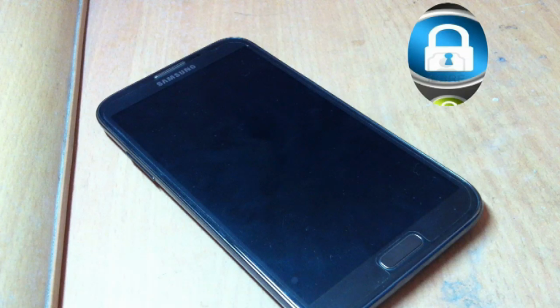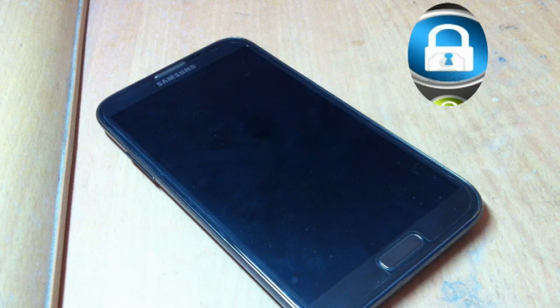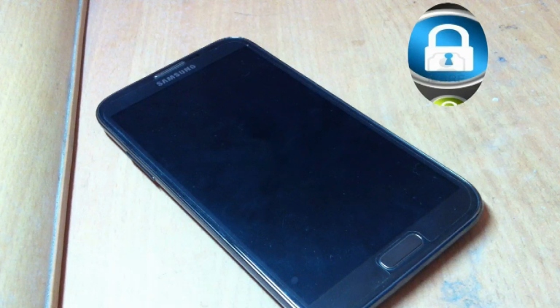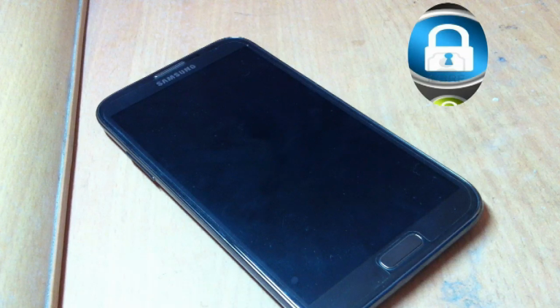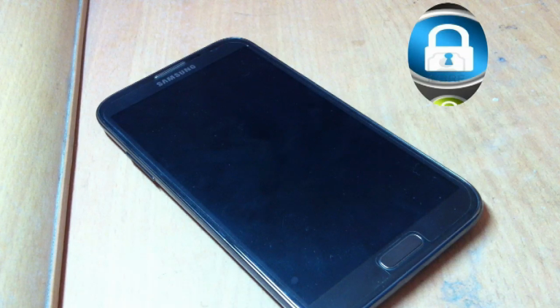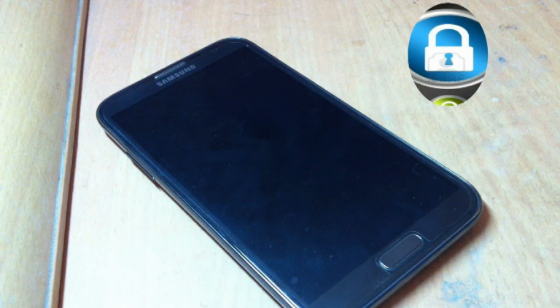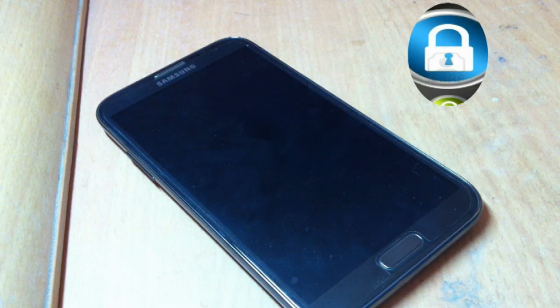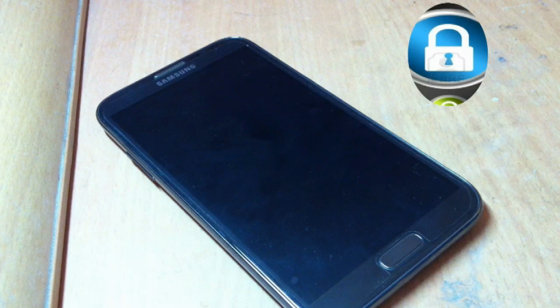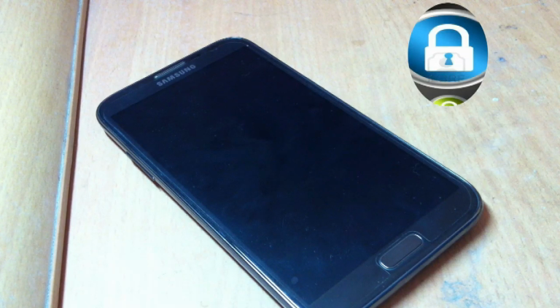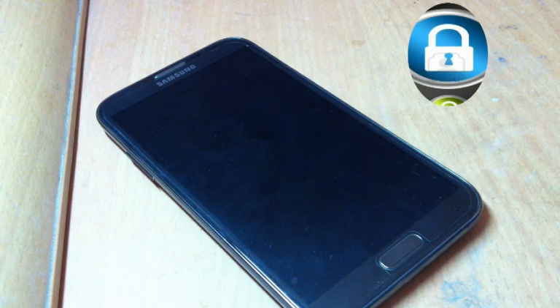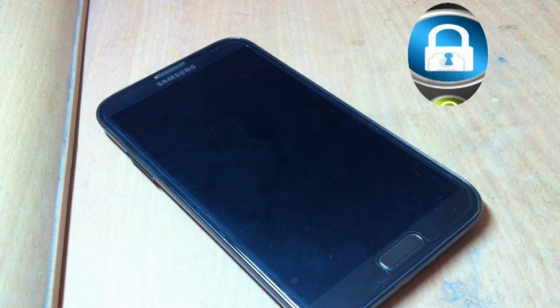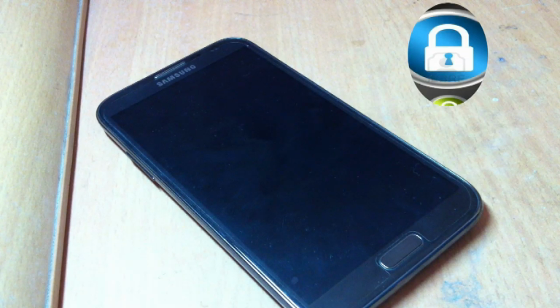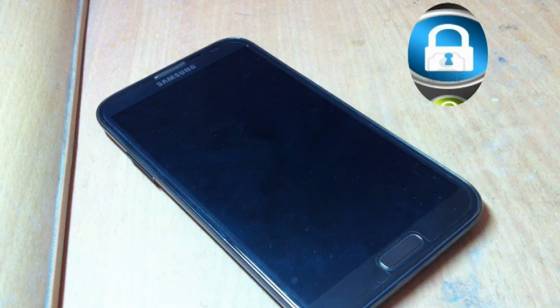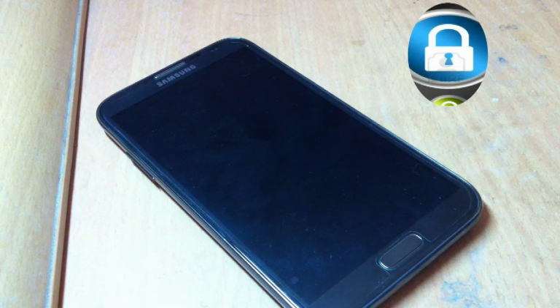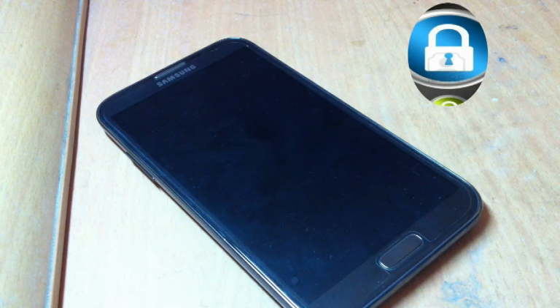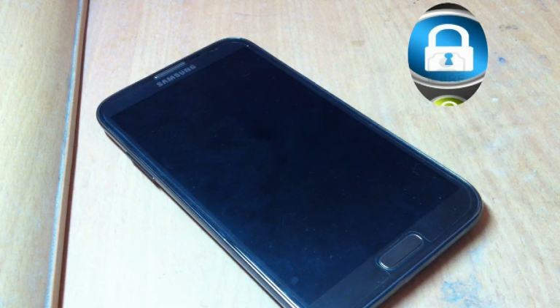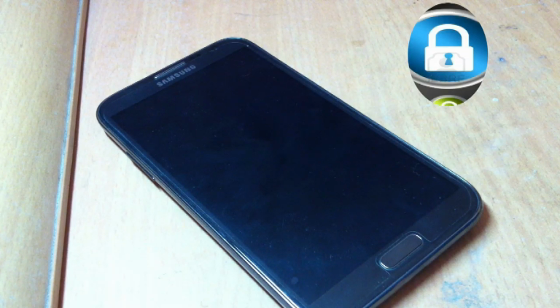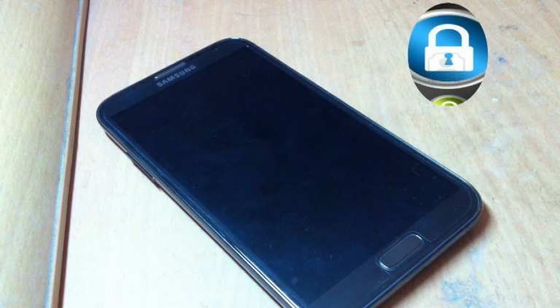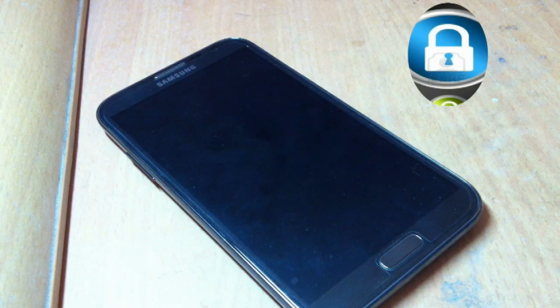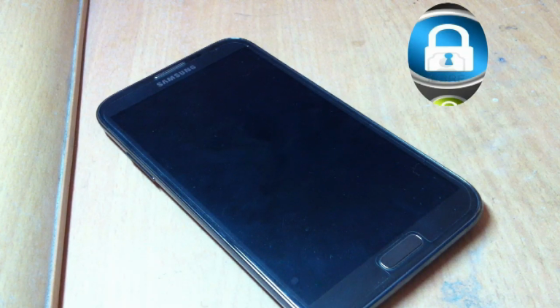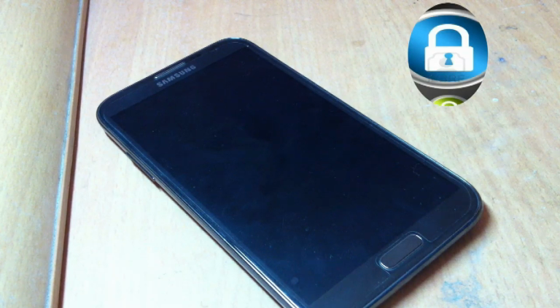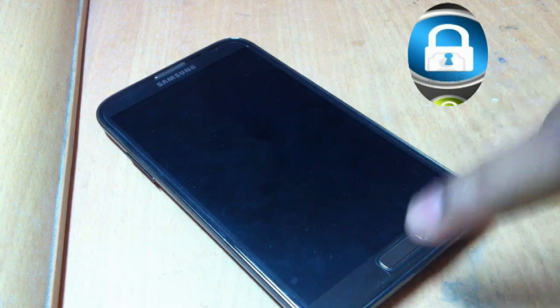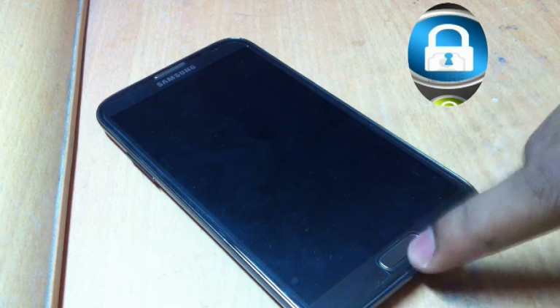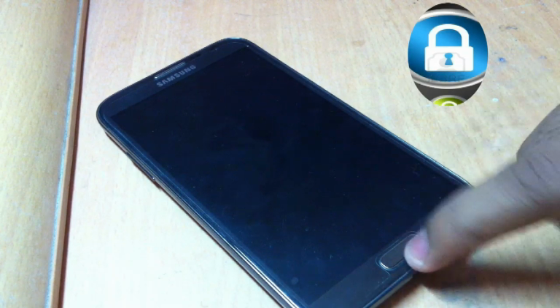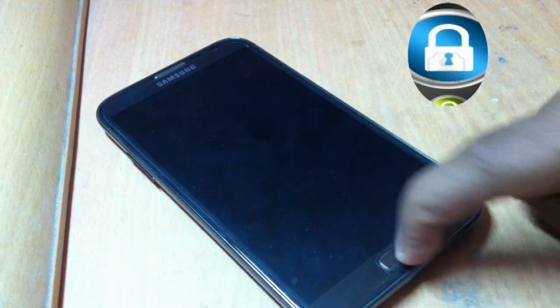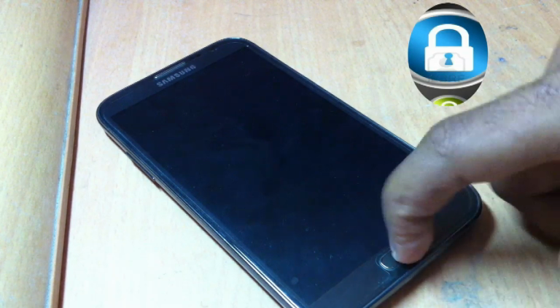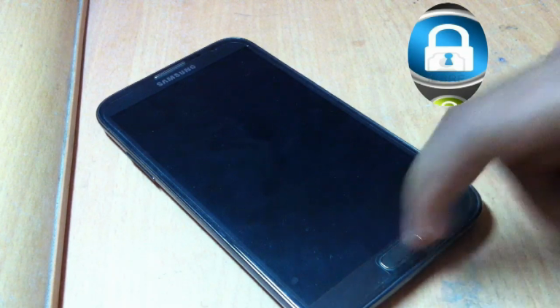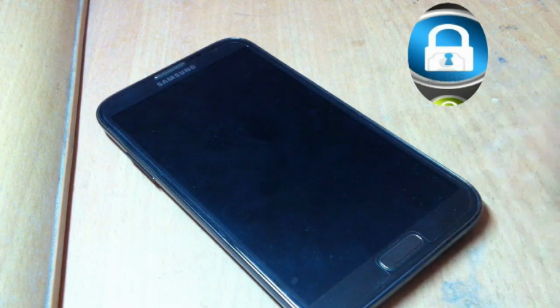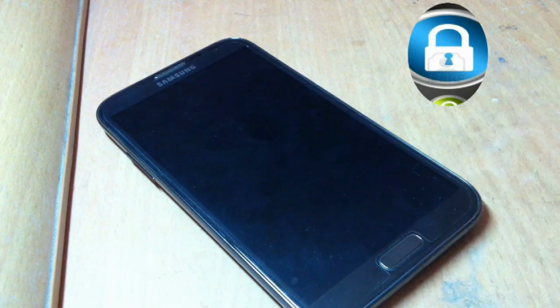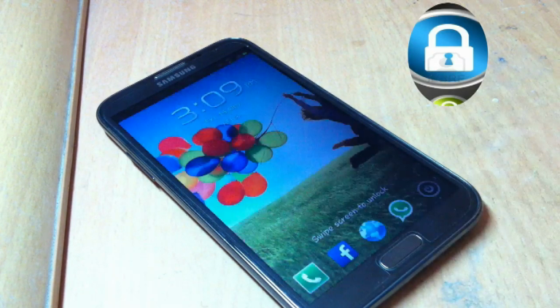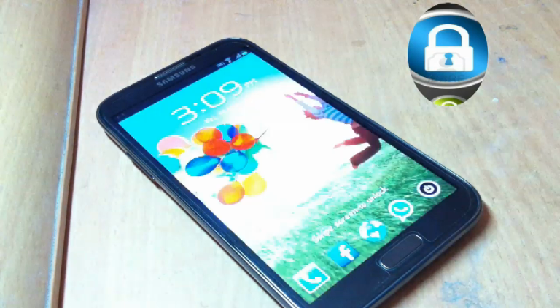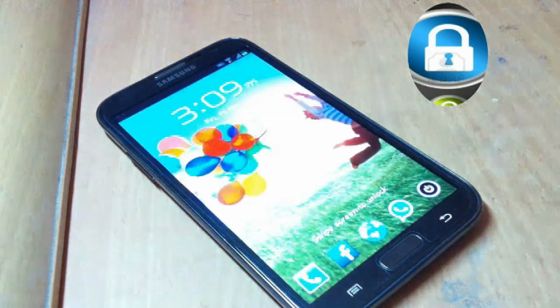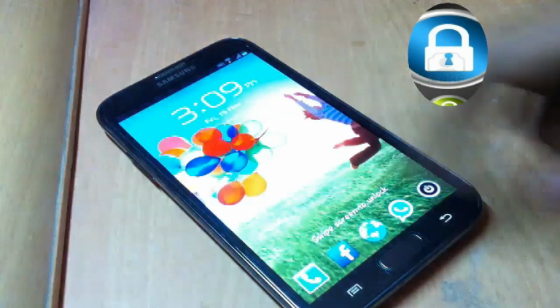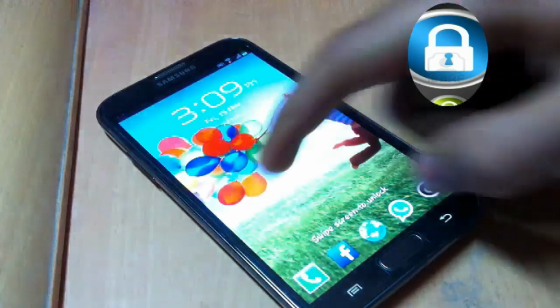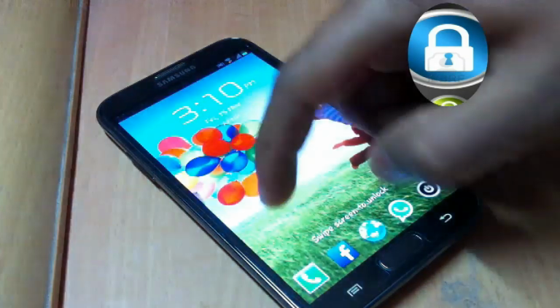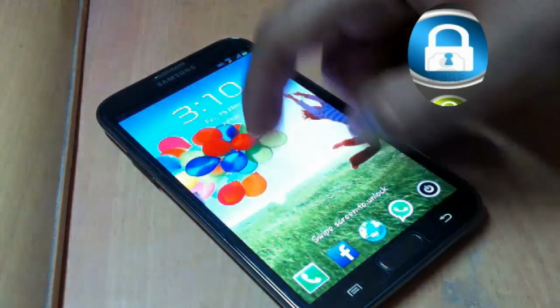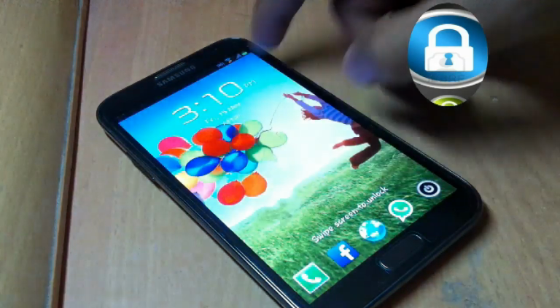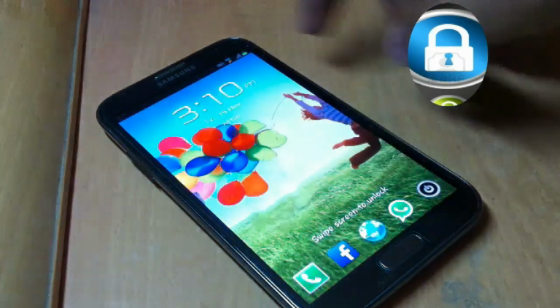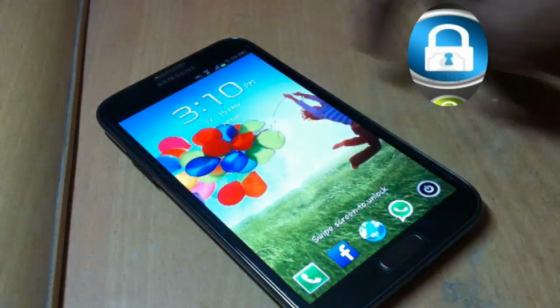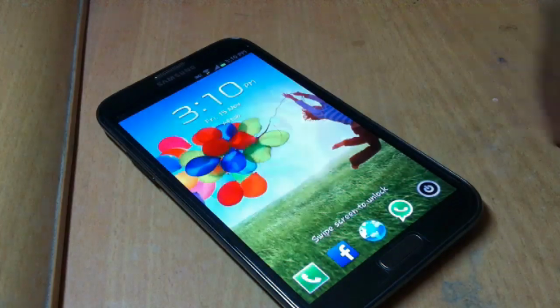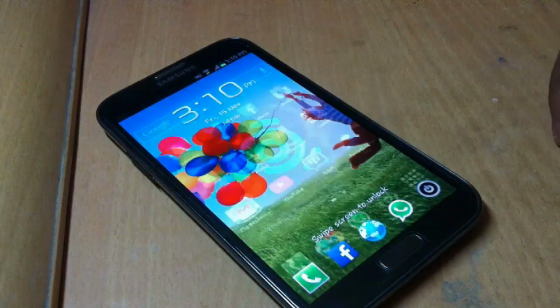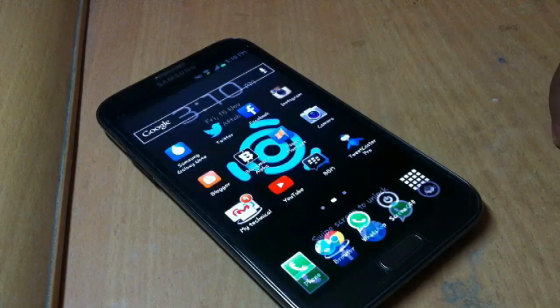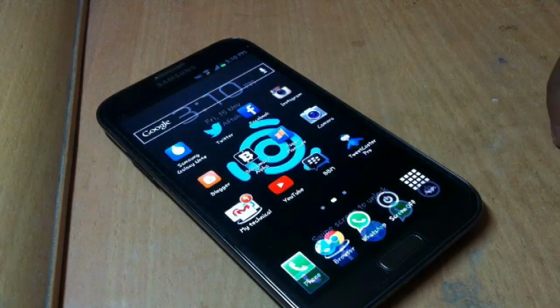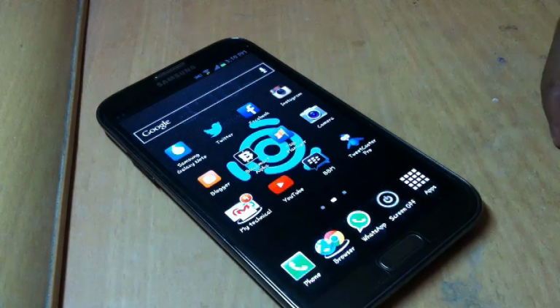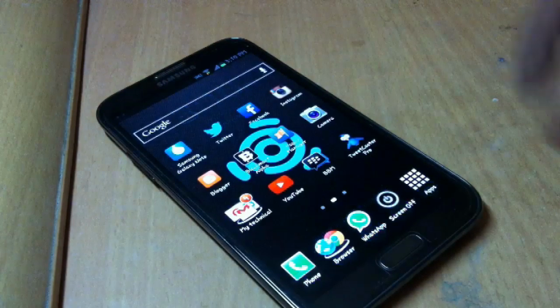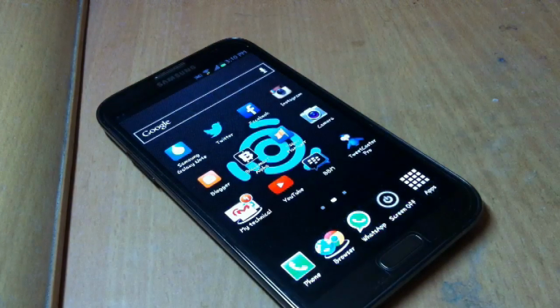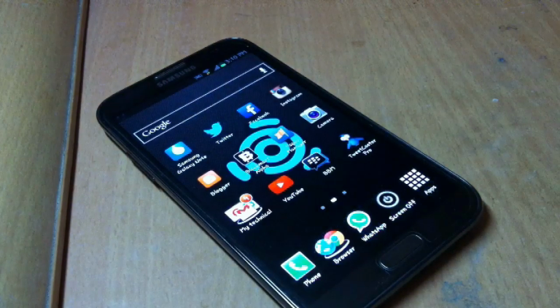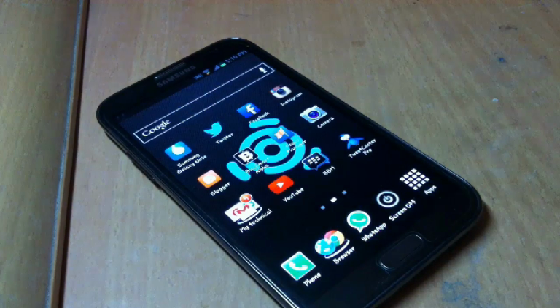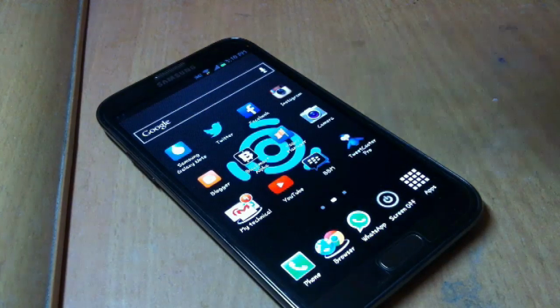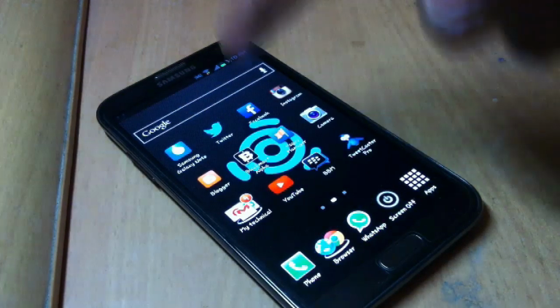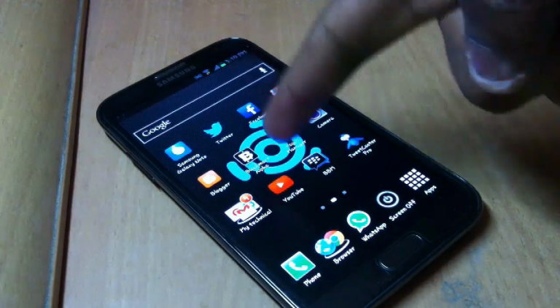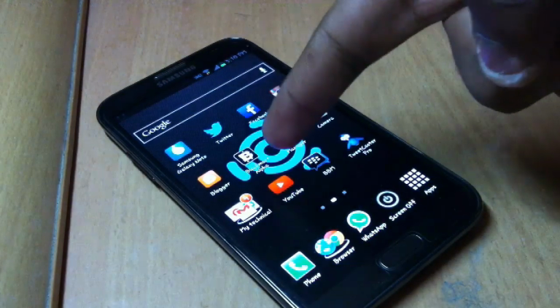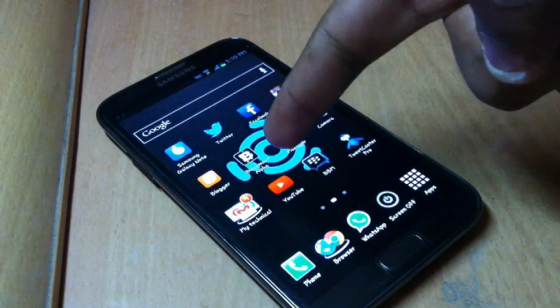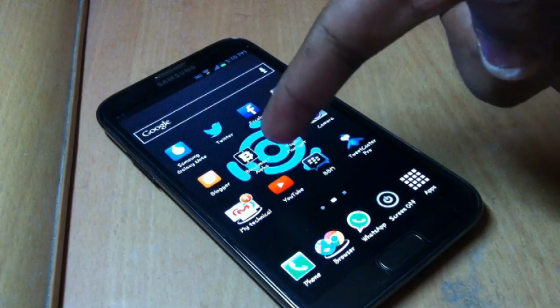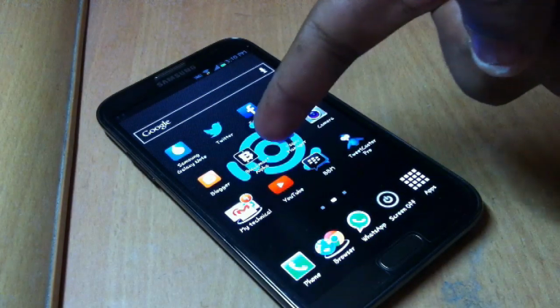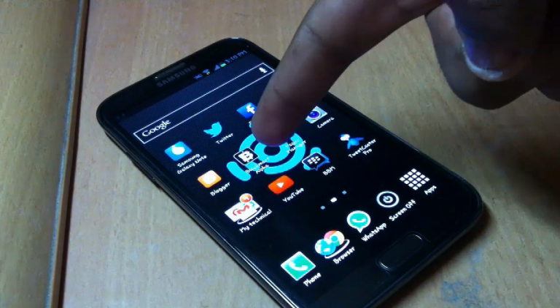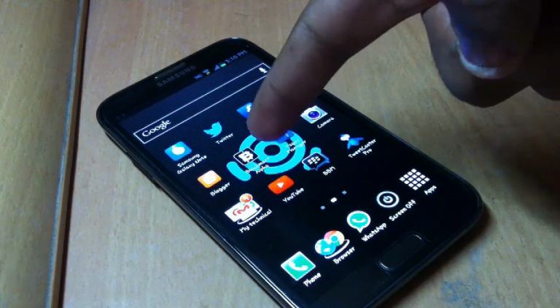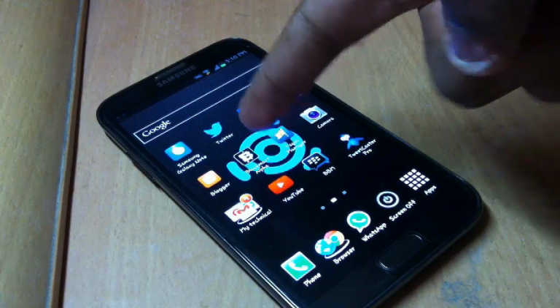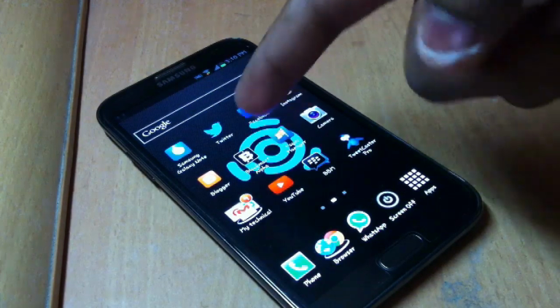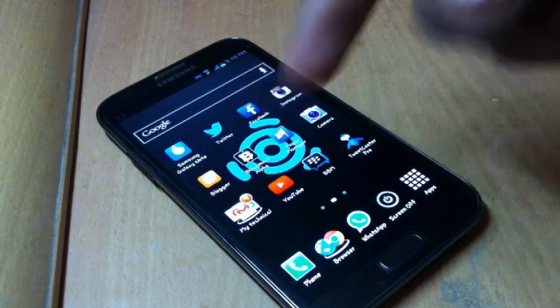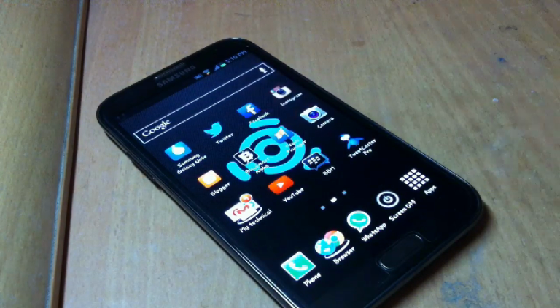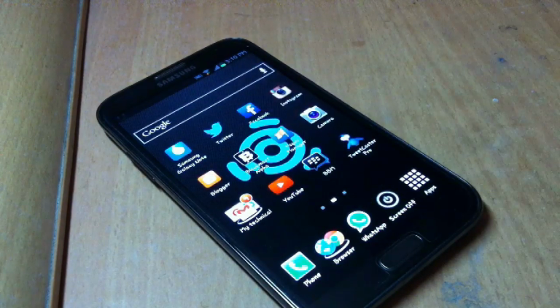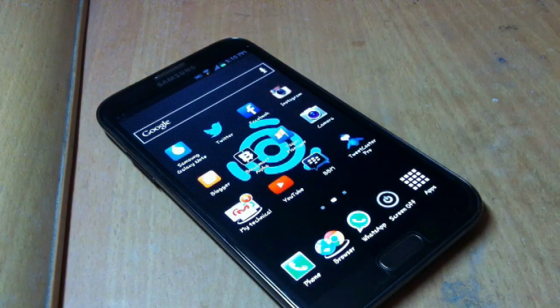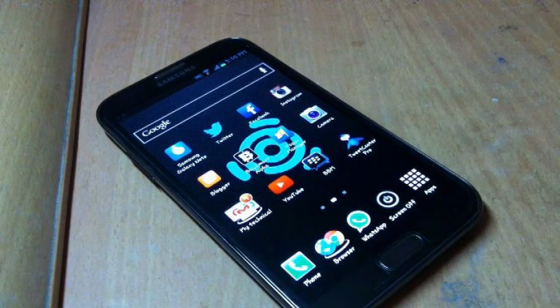Hey guys, Apple vs. Syria here, and in this video I will show you how to deal with a broken lock button on your Android phone. So let's start with this.